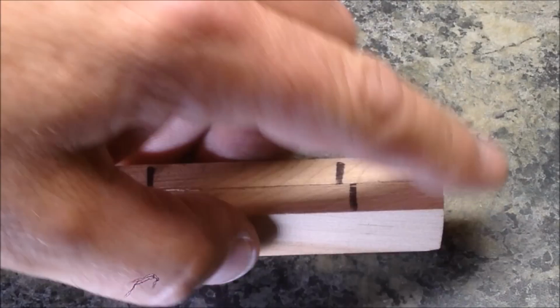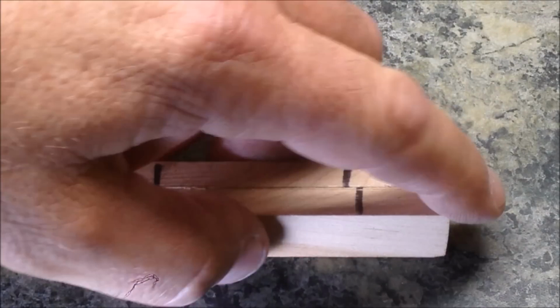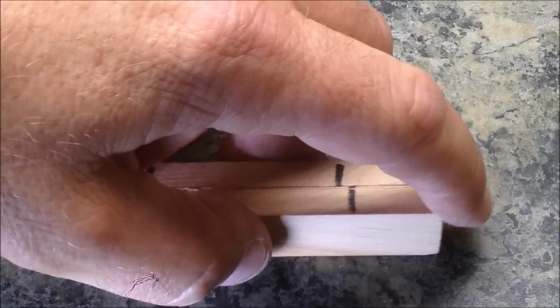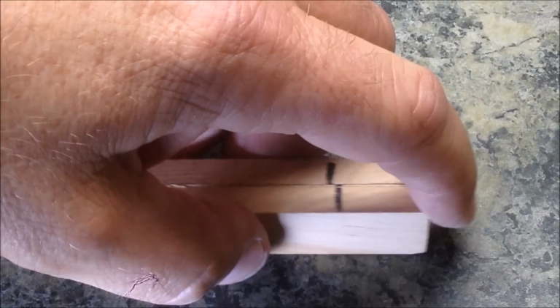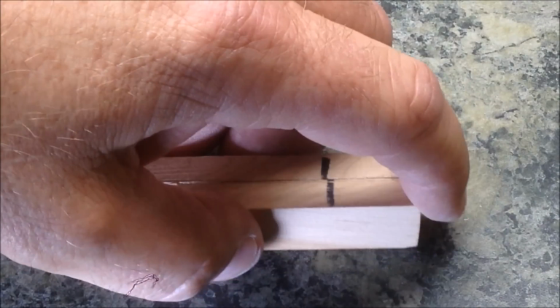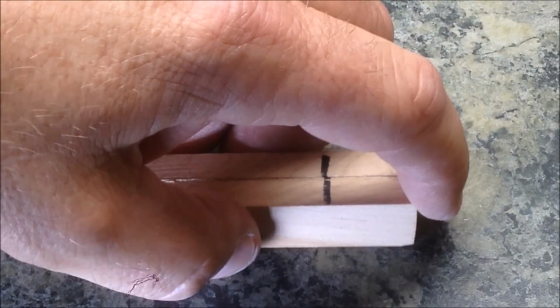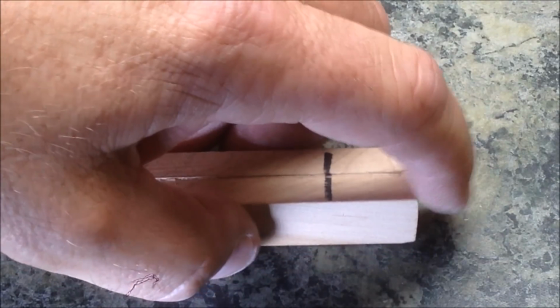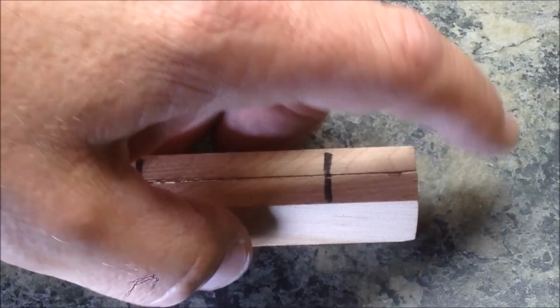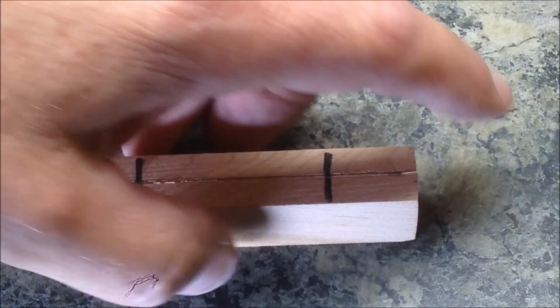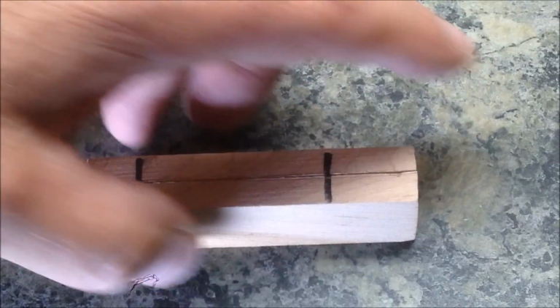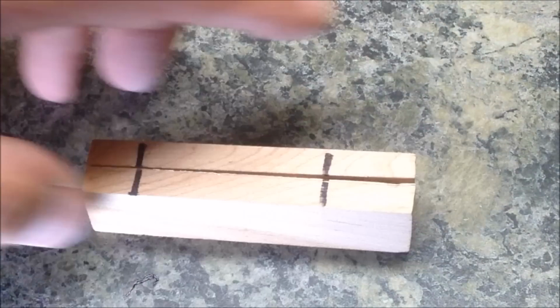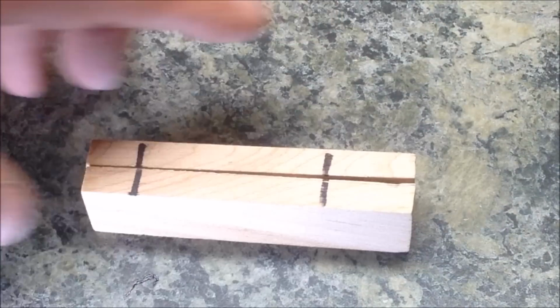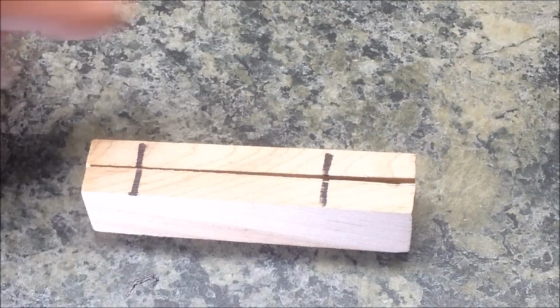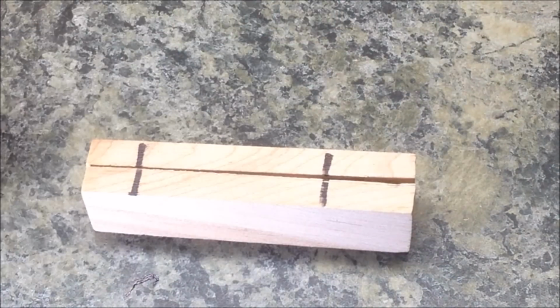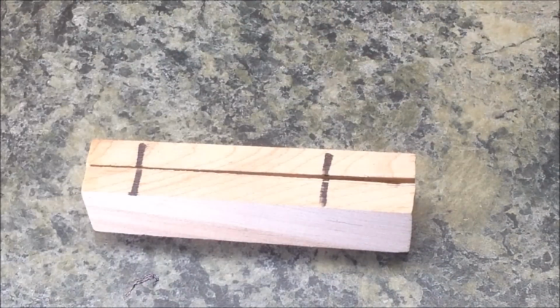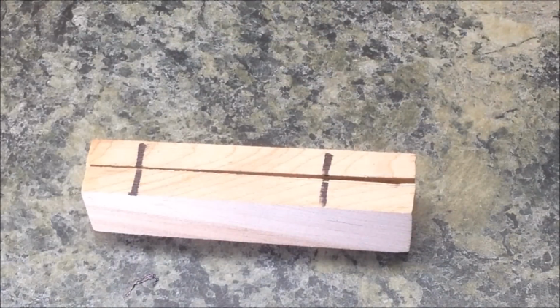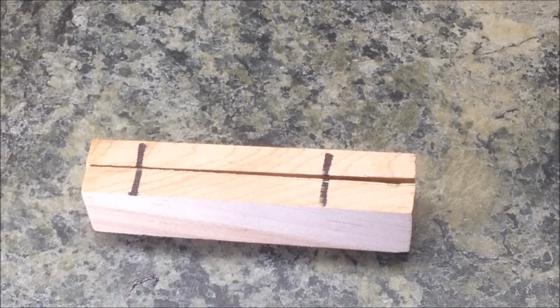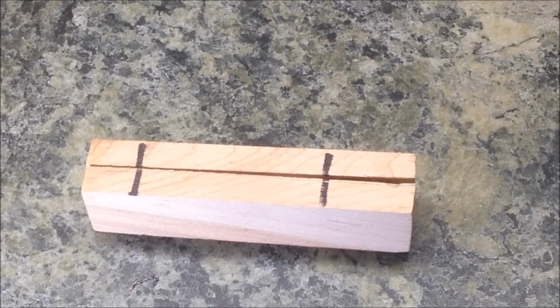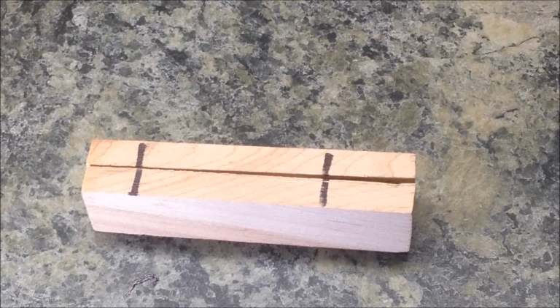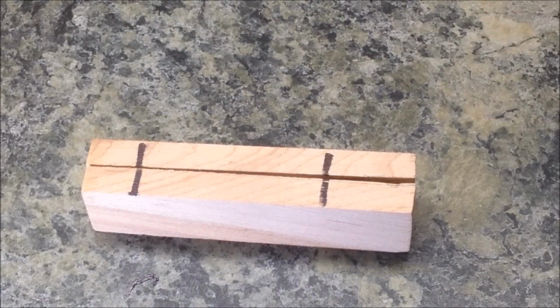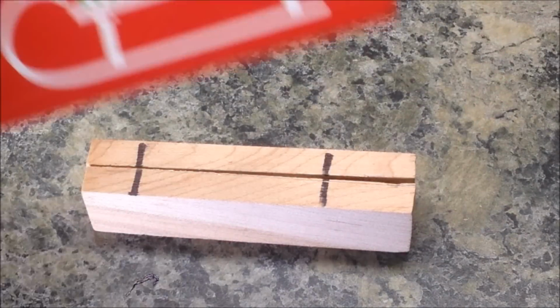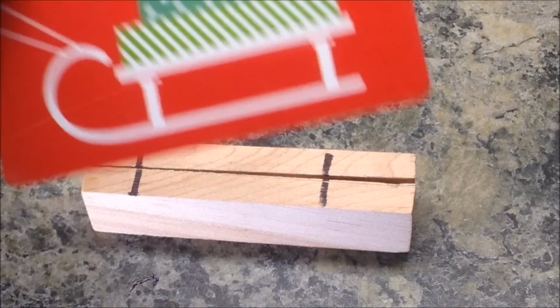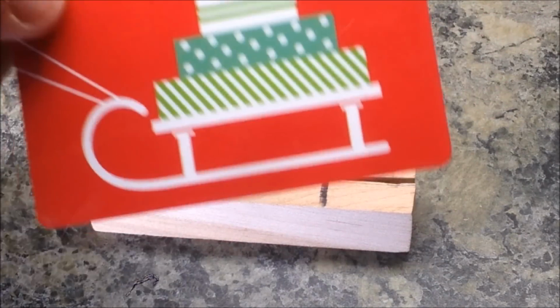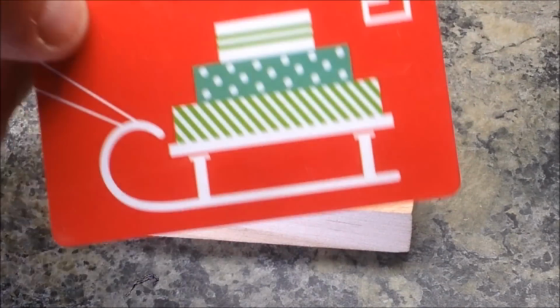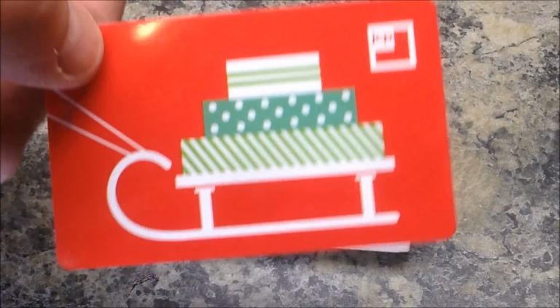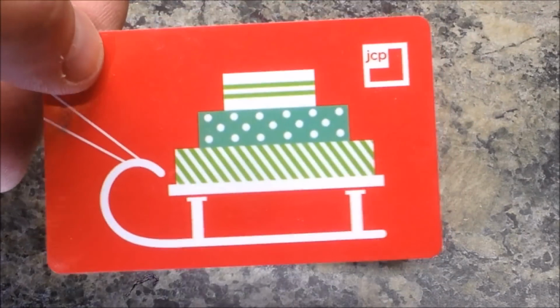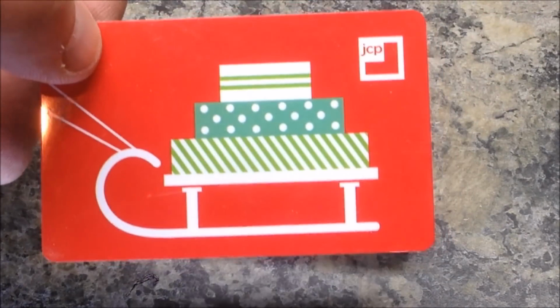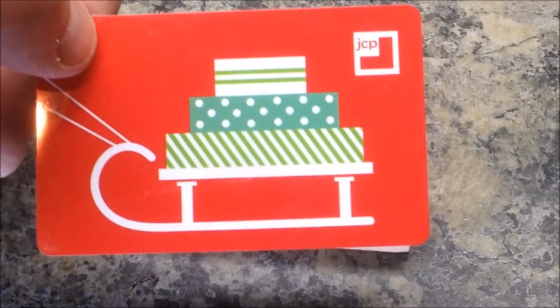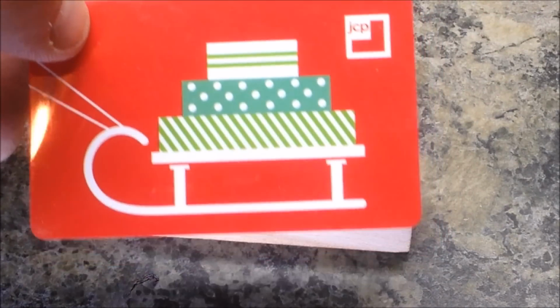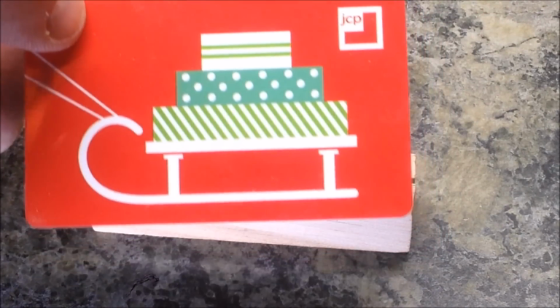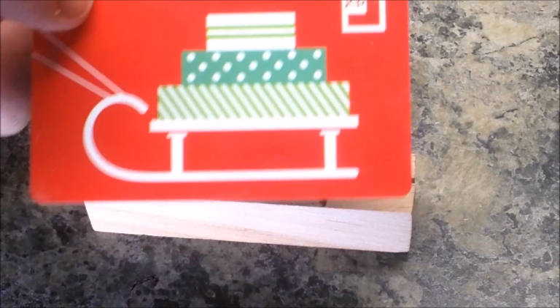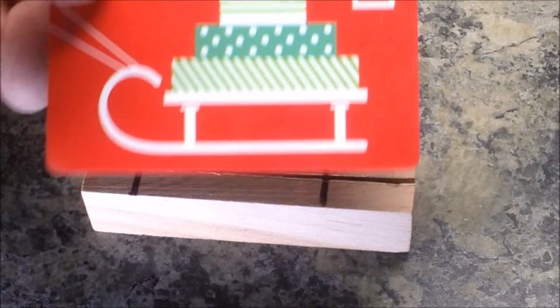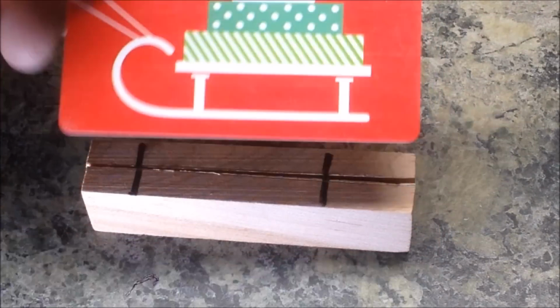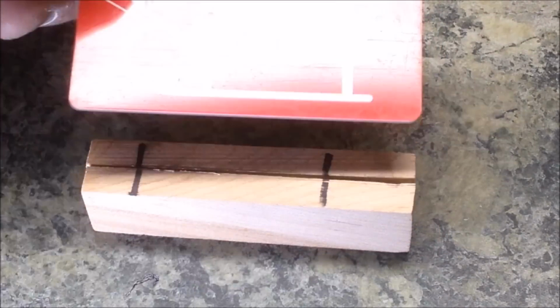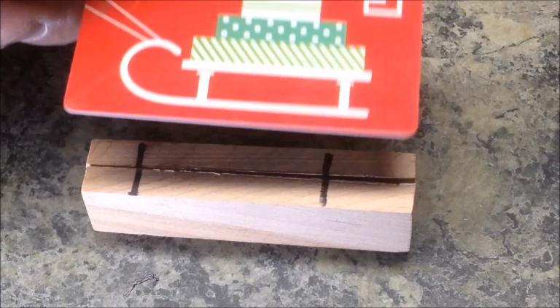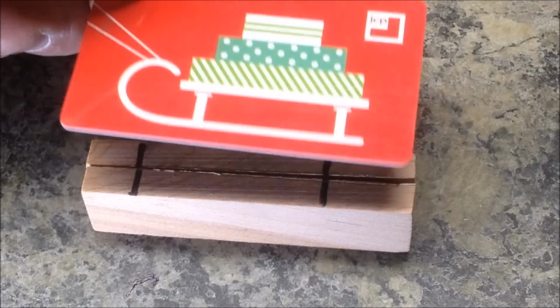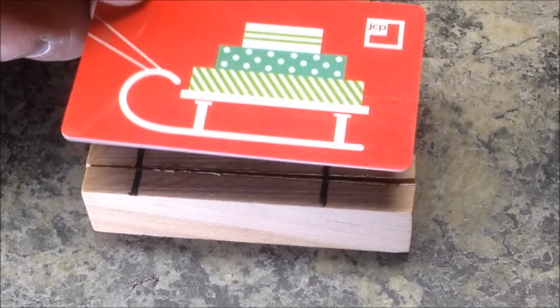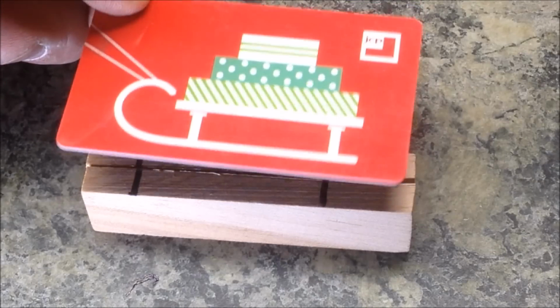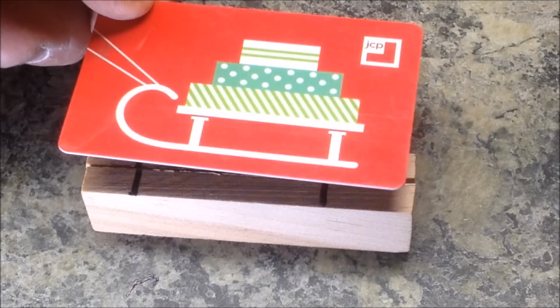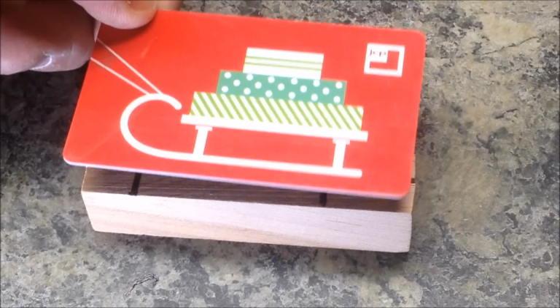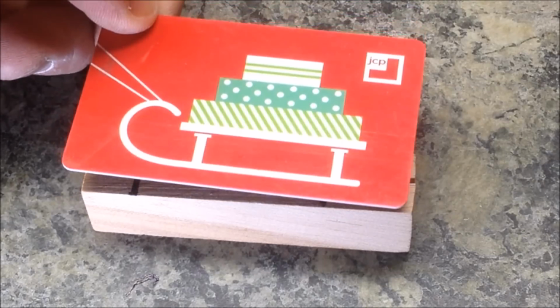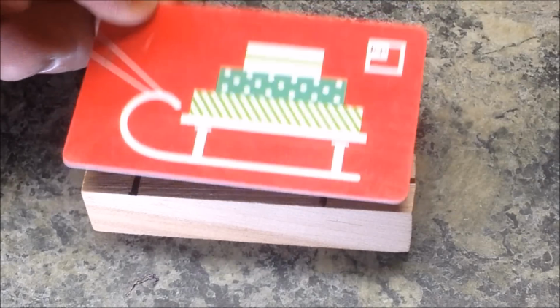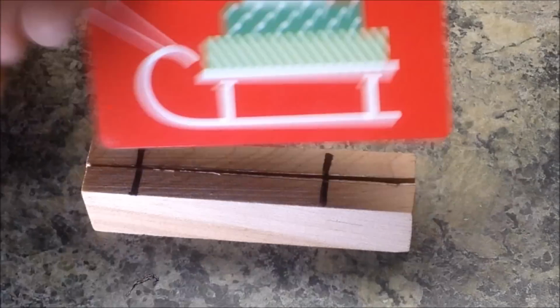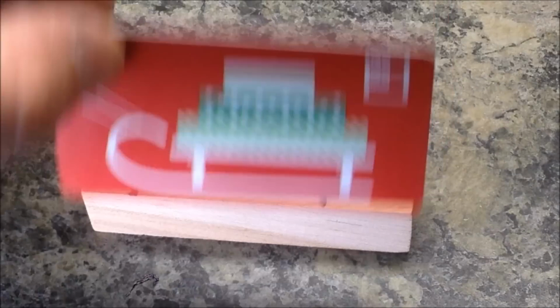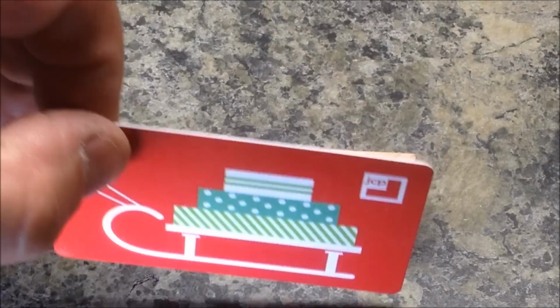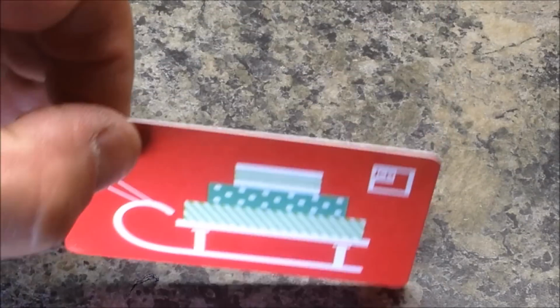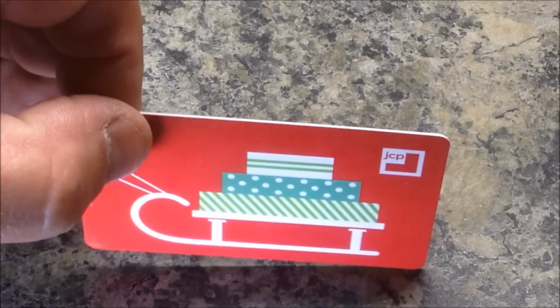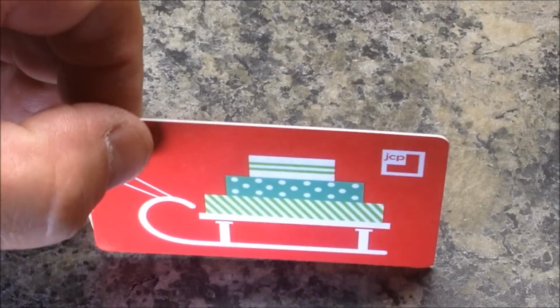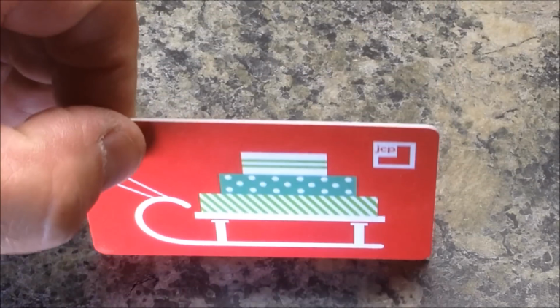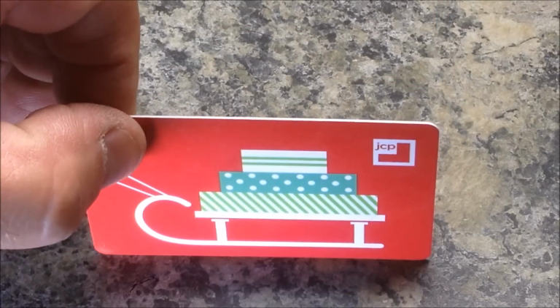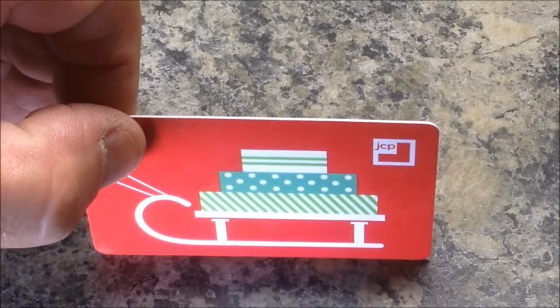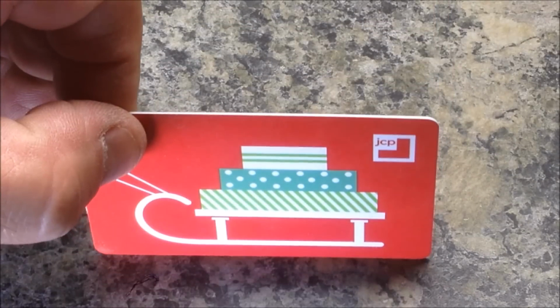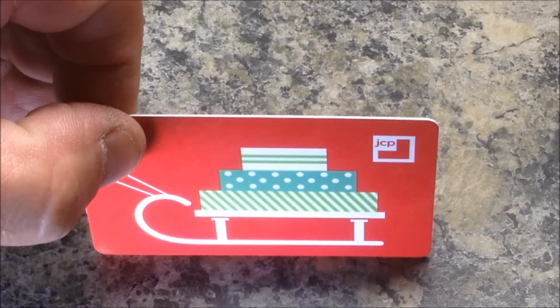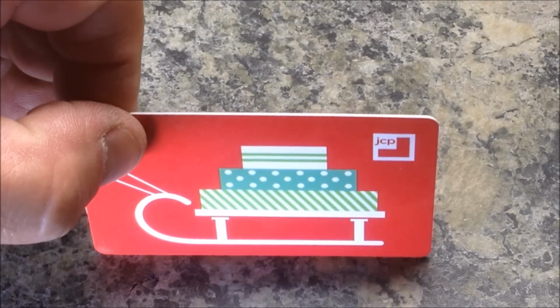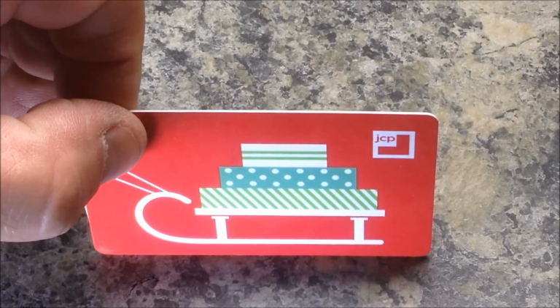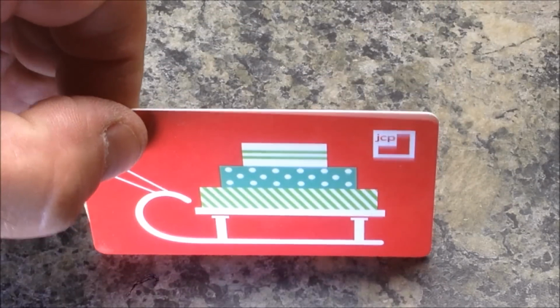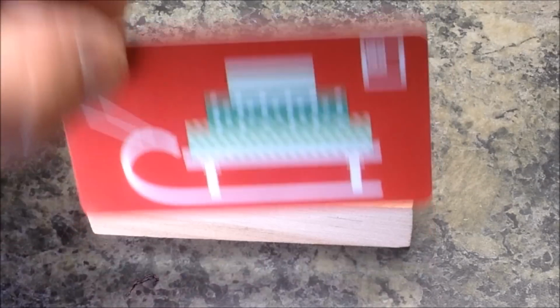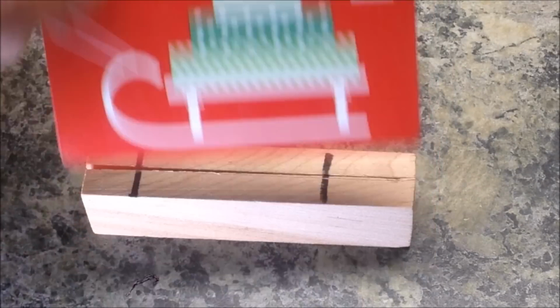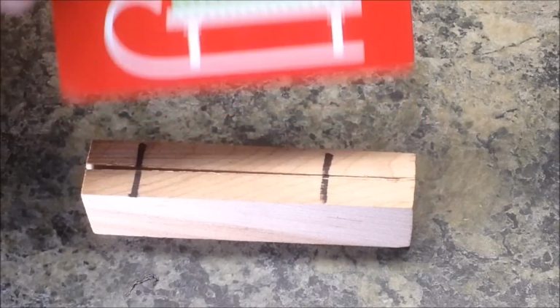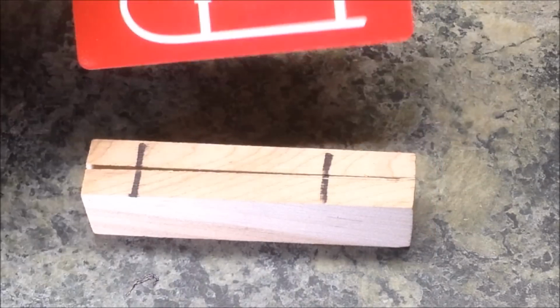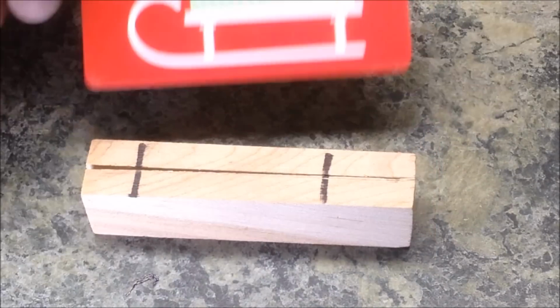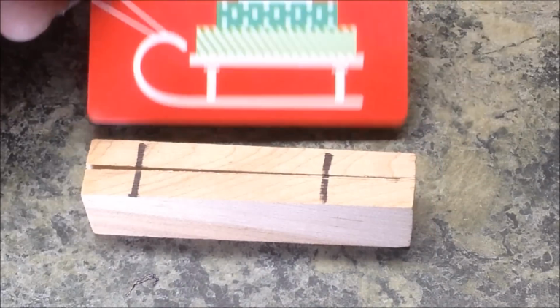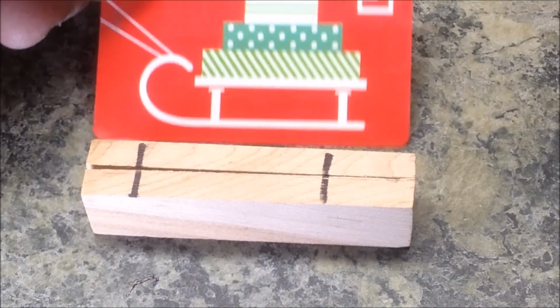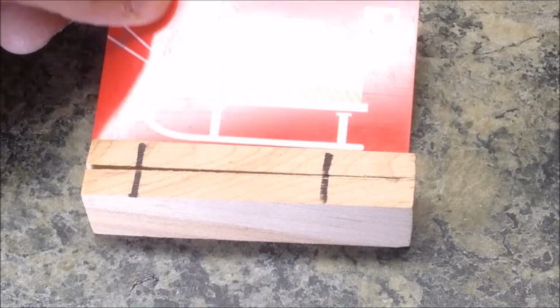The next step in the process is I need to cut a section out of my gift card the same thickness as the blanks.